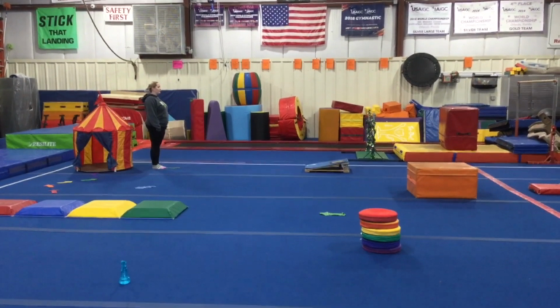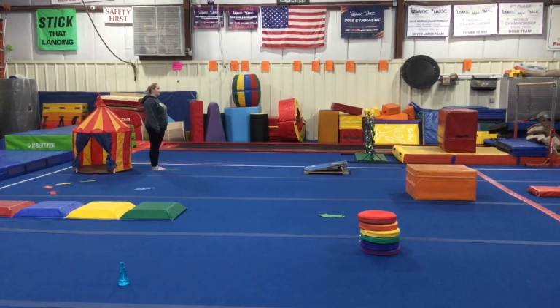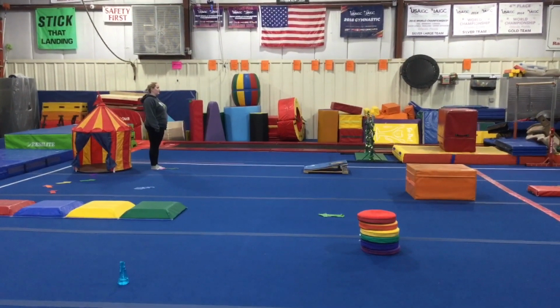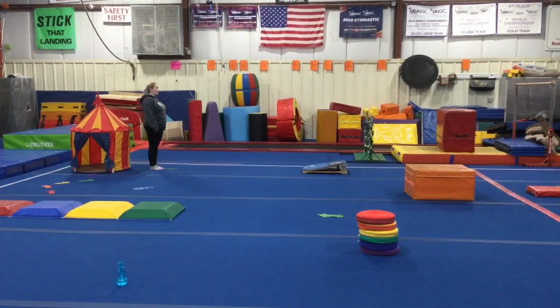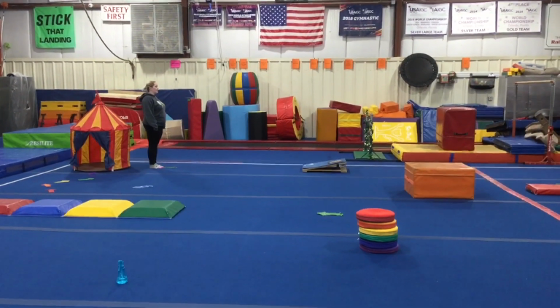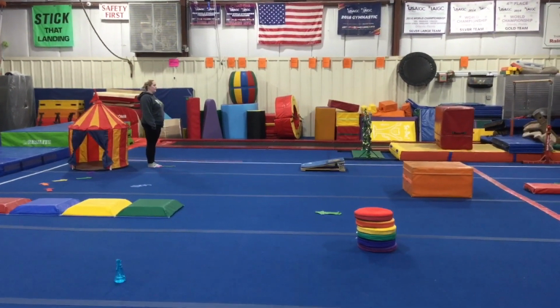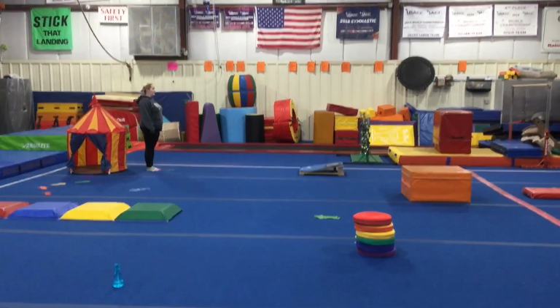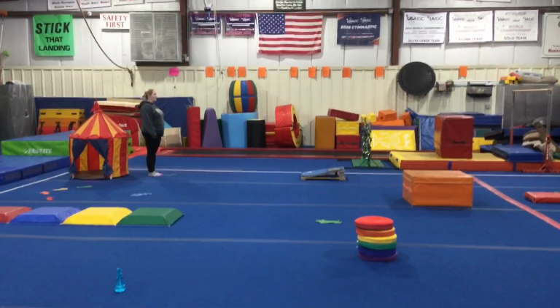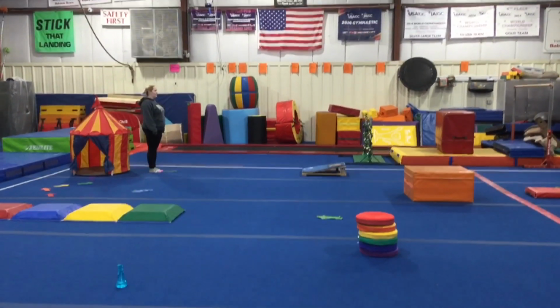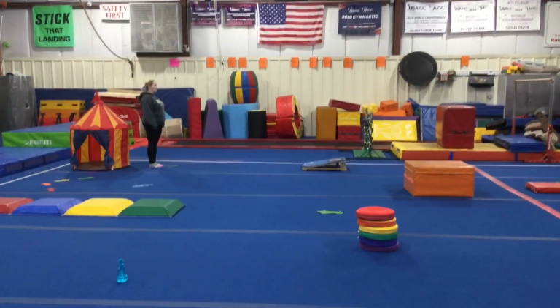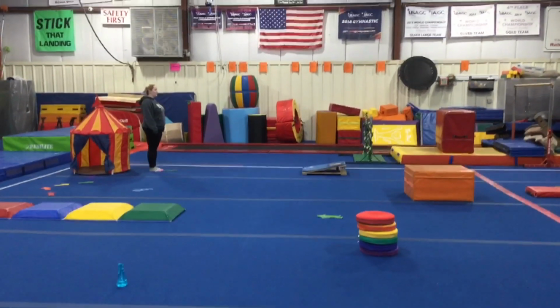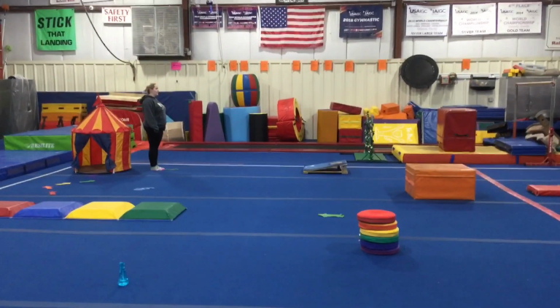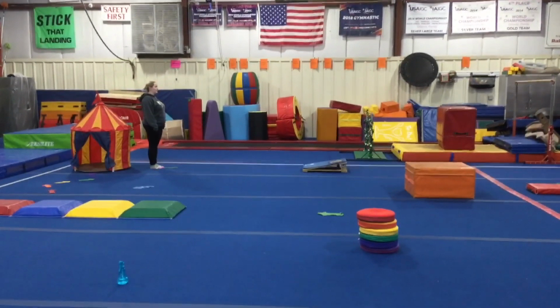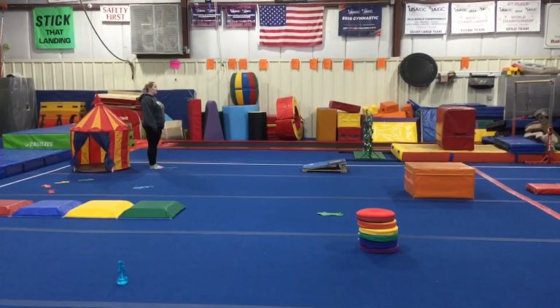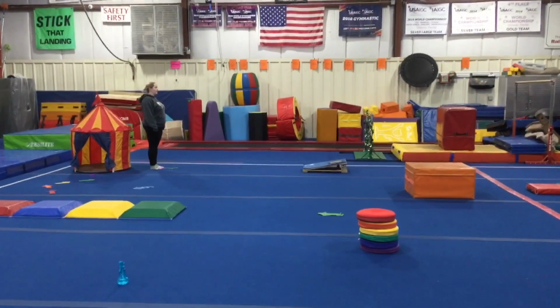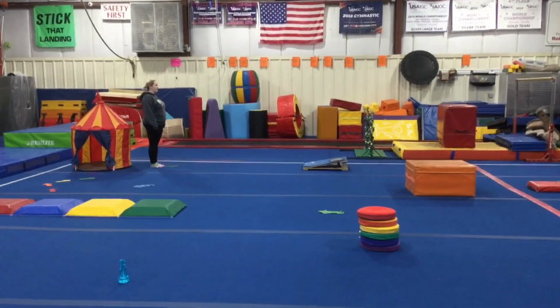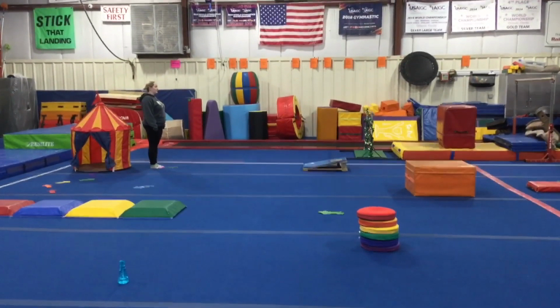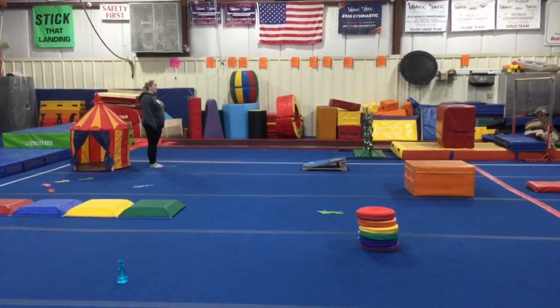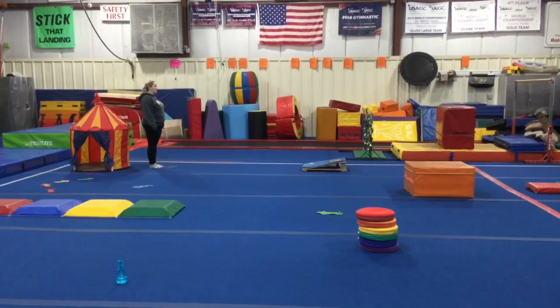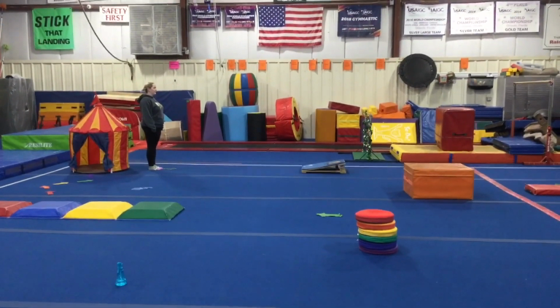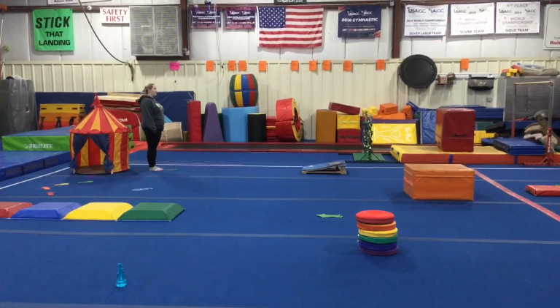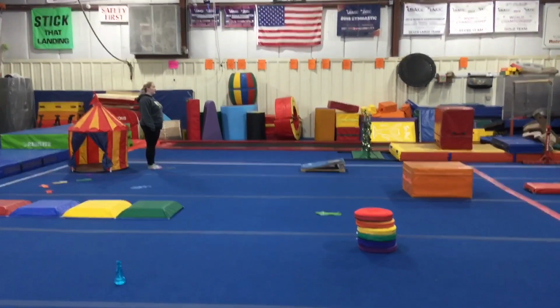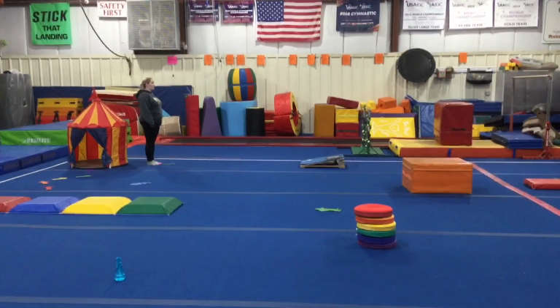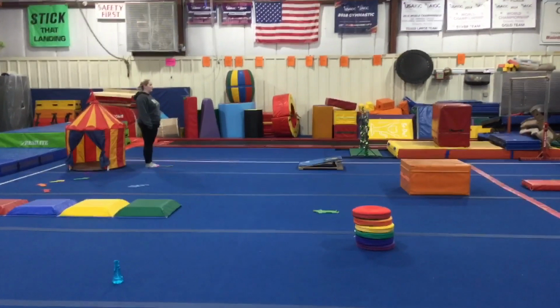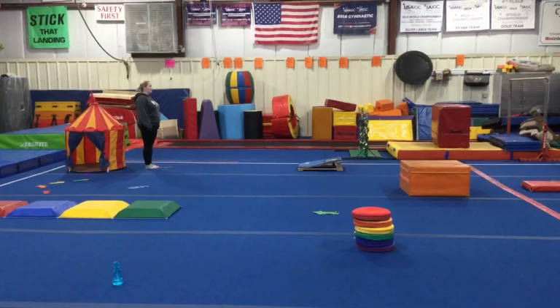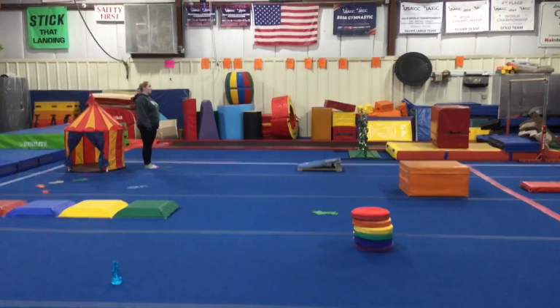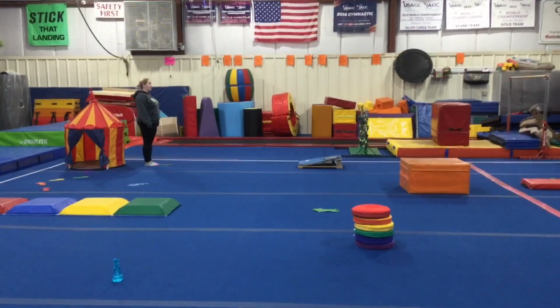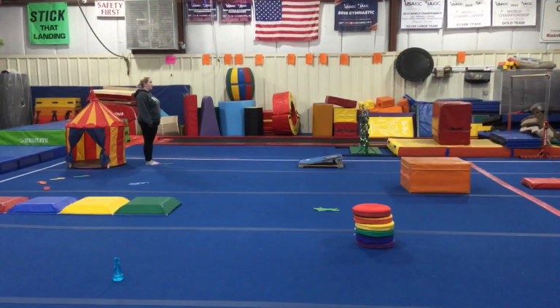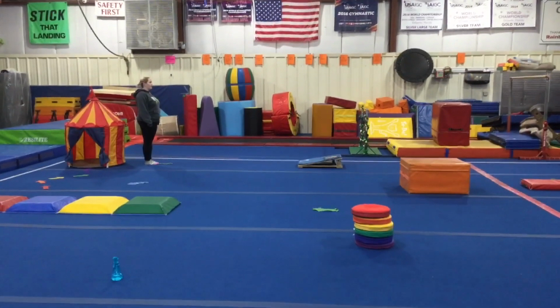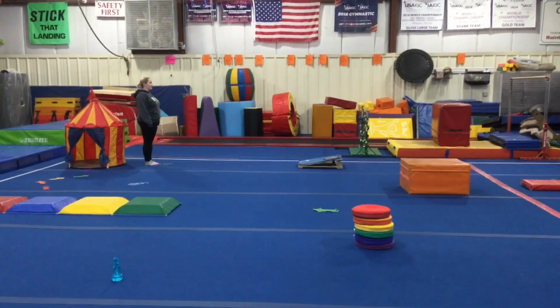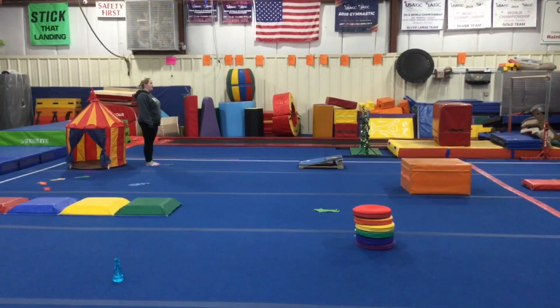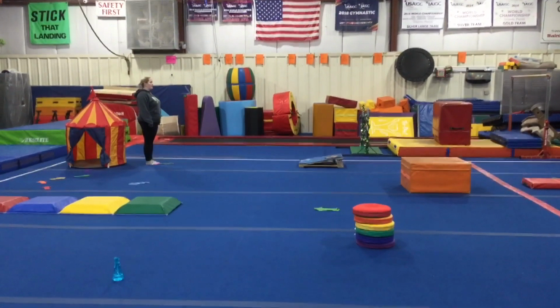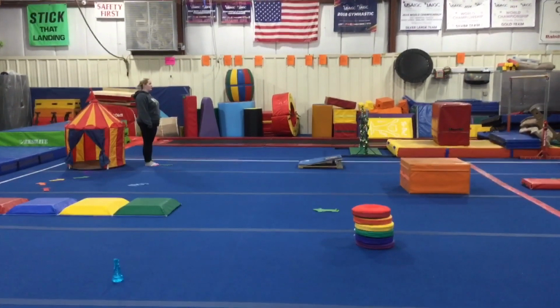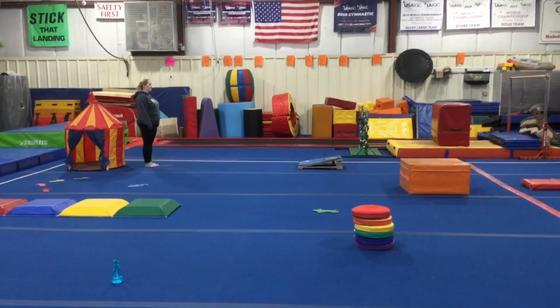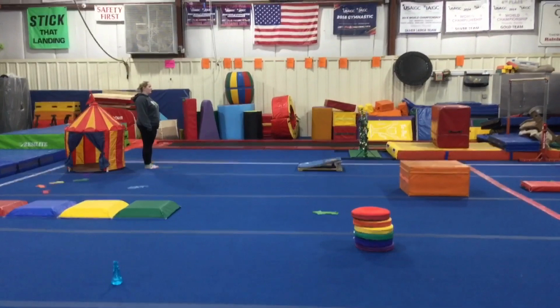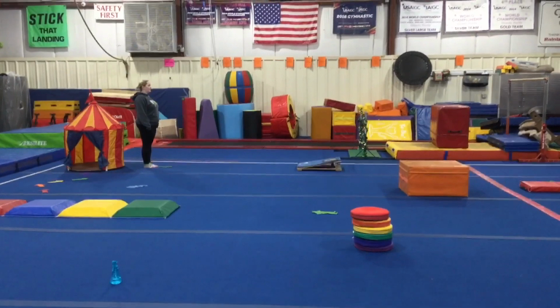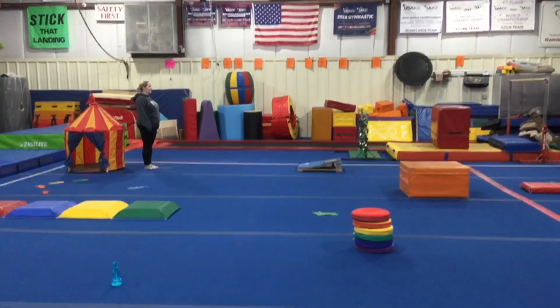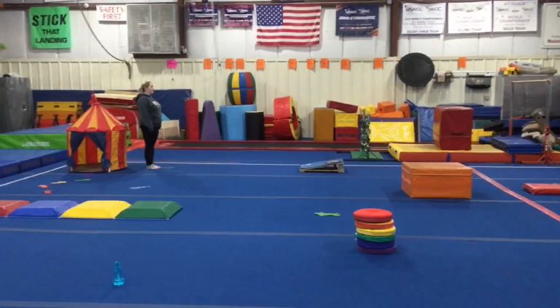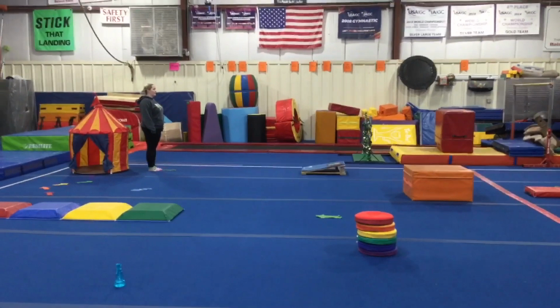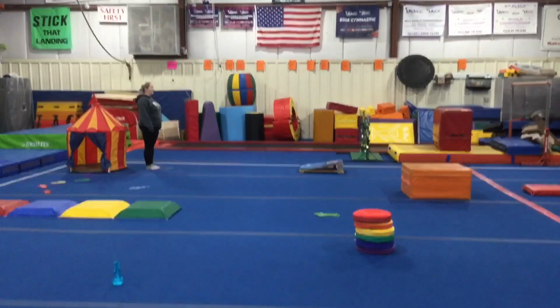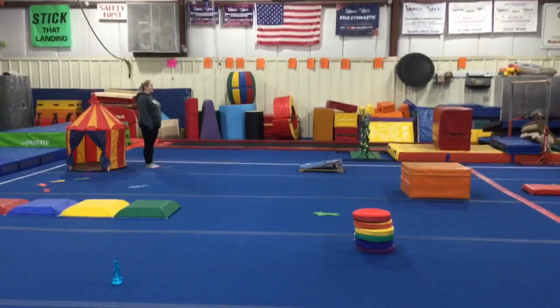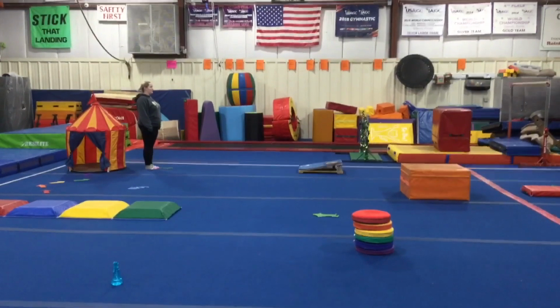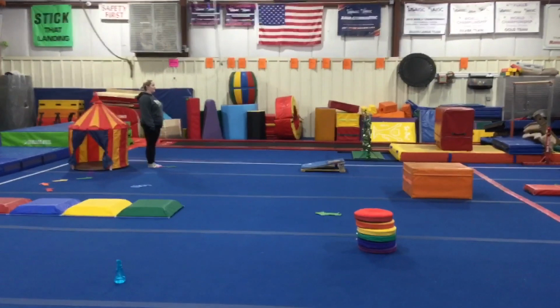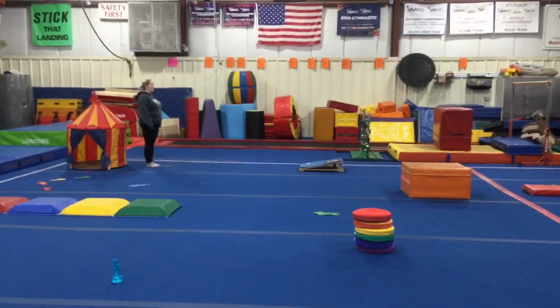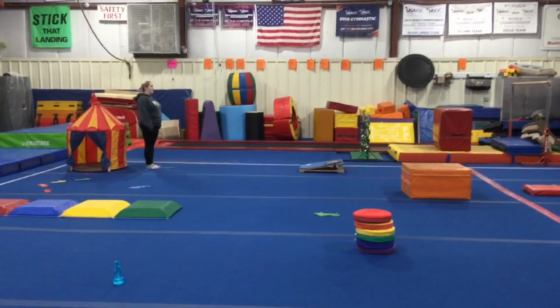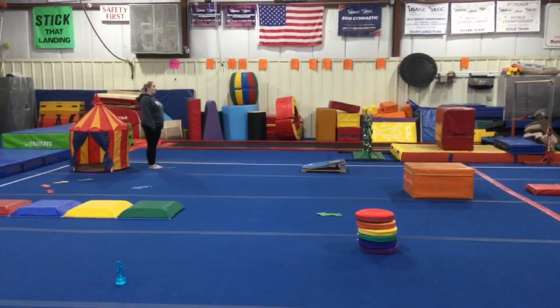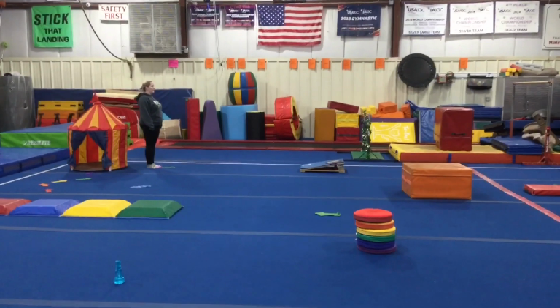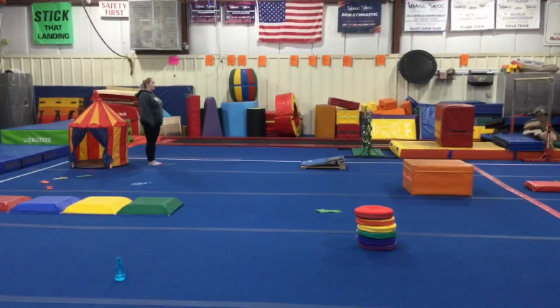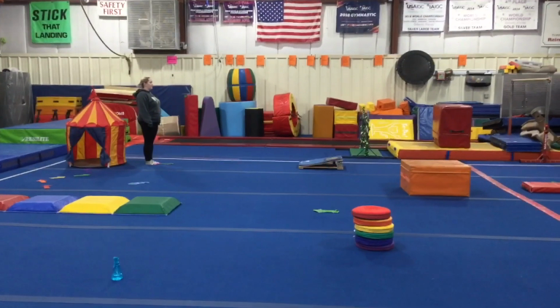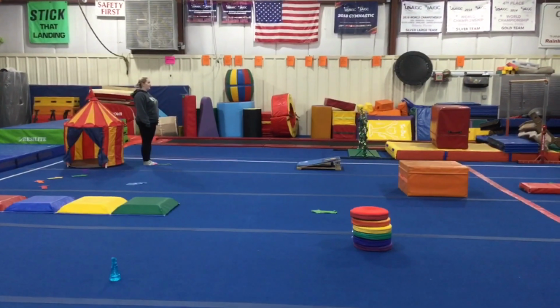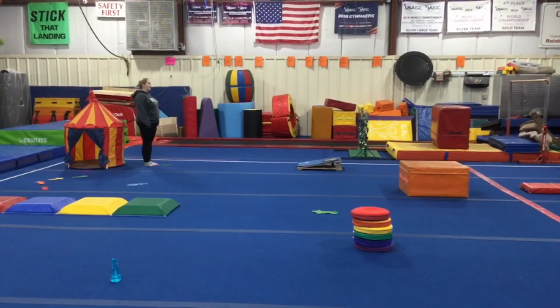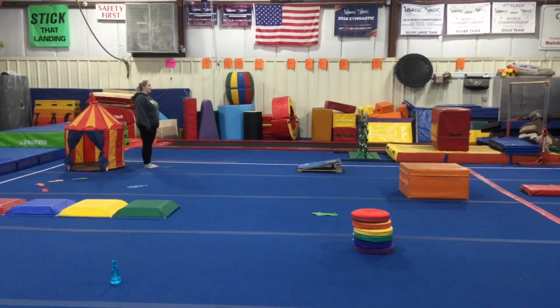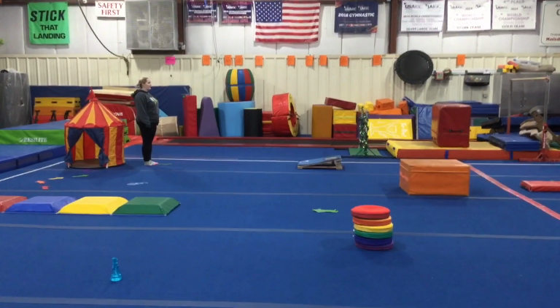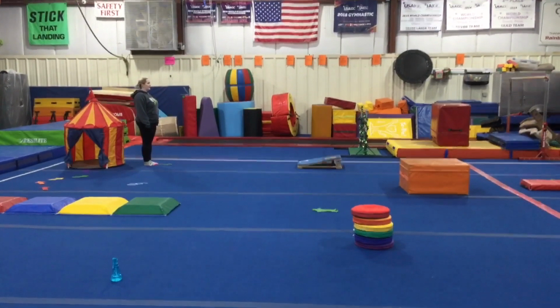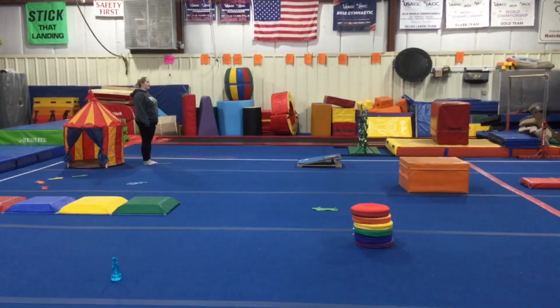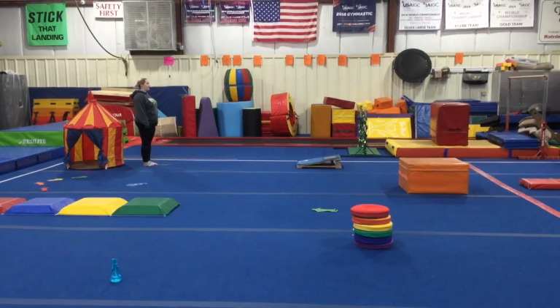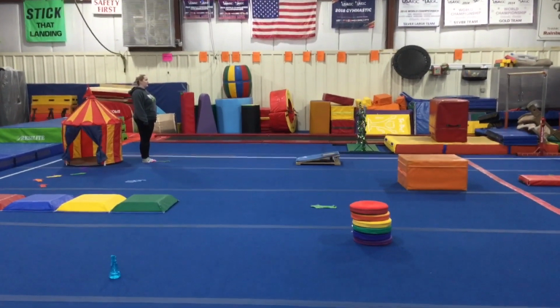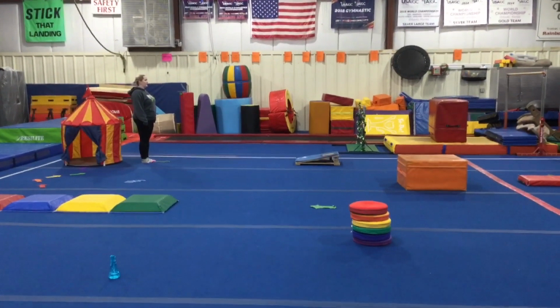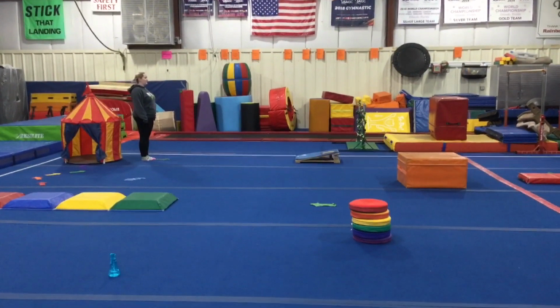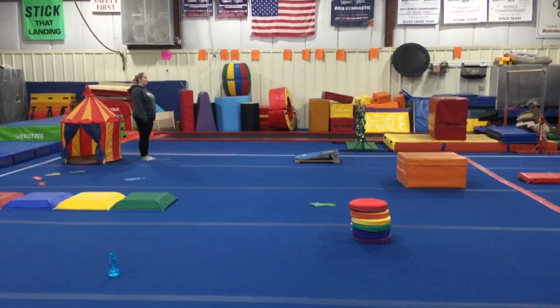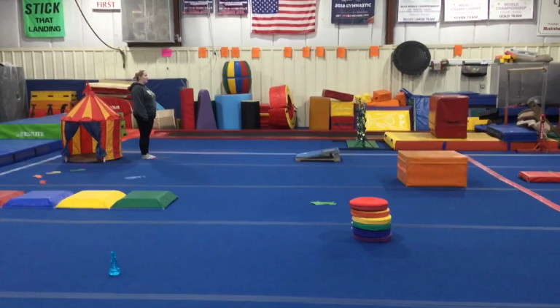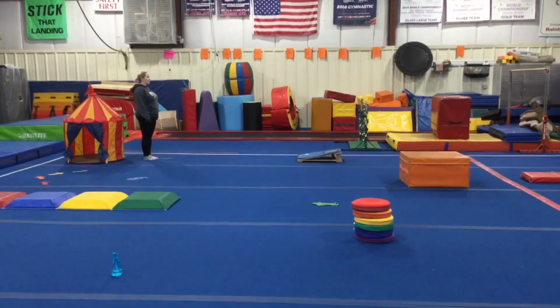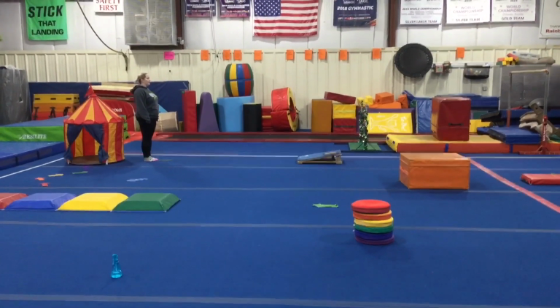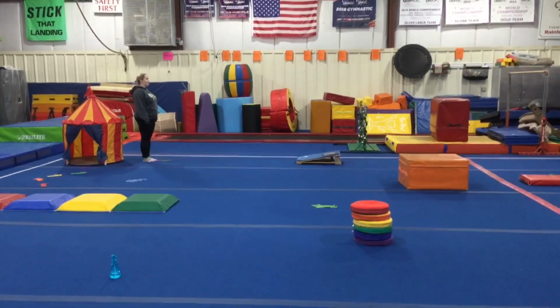Hi and welcome to week four of March. The theme this month is carnival fun. Rainbow kids are on floor and vault stations.